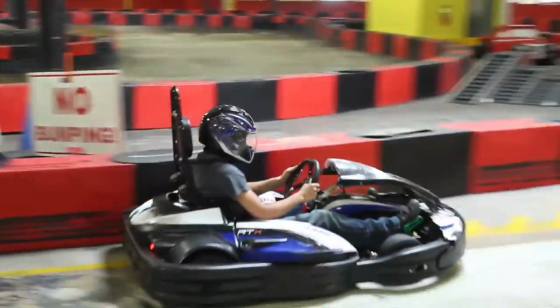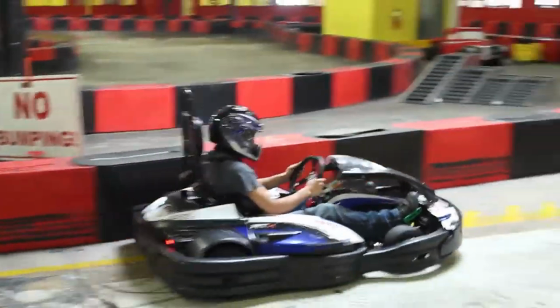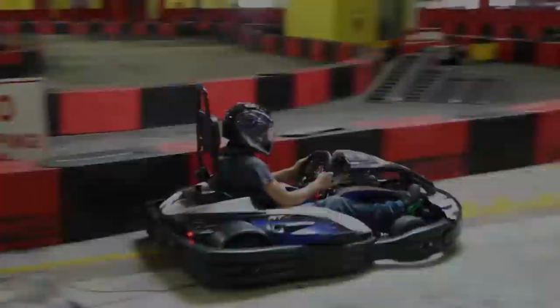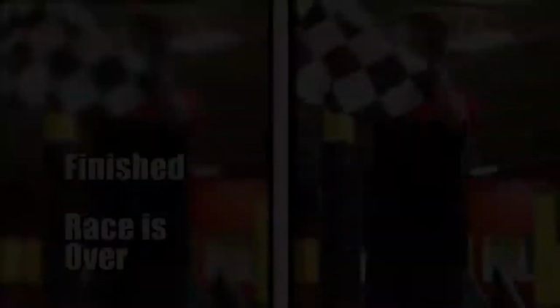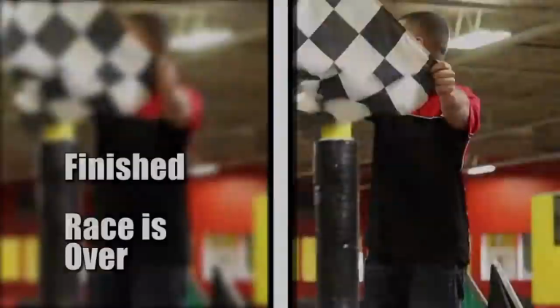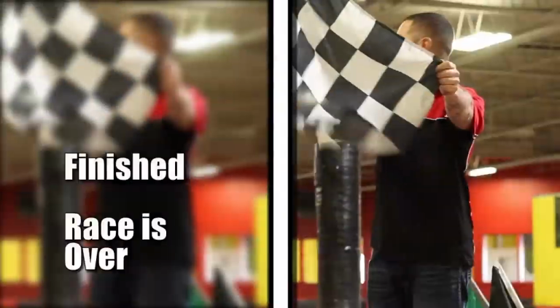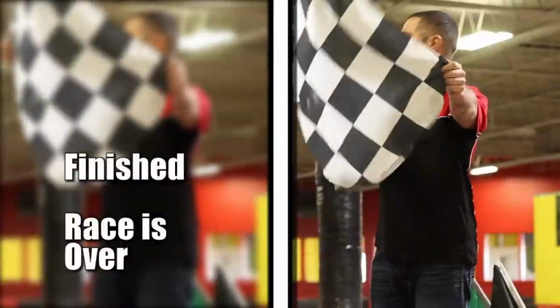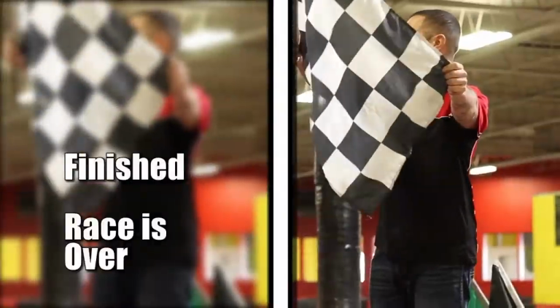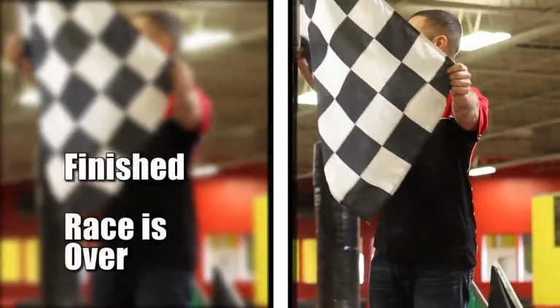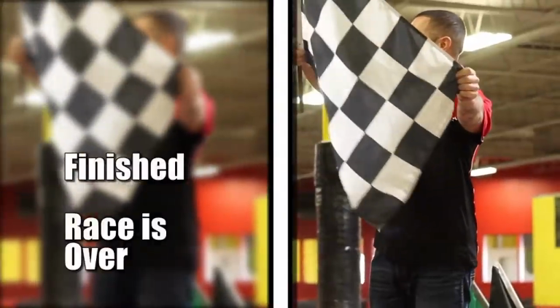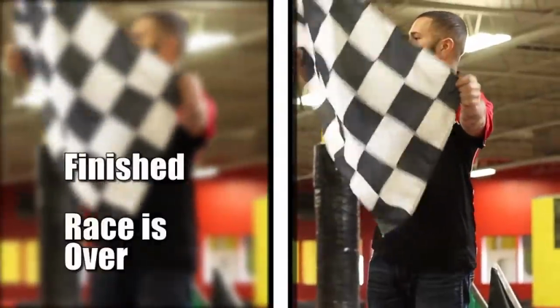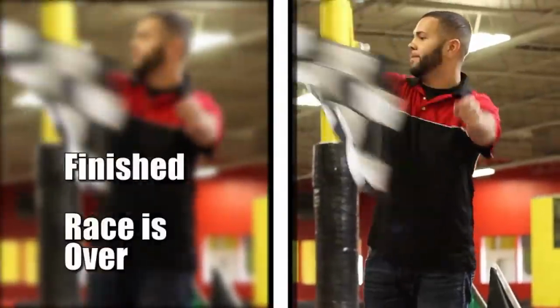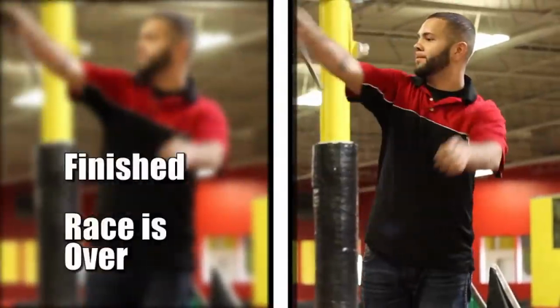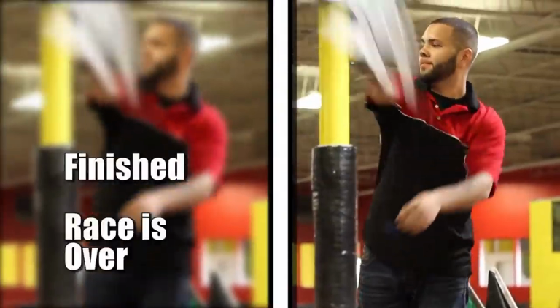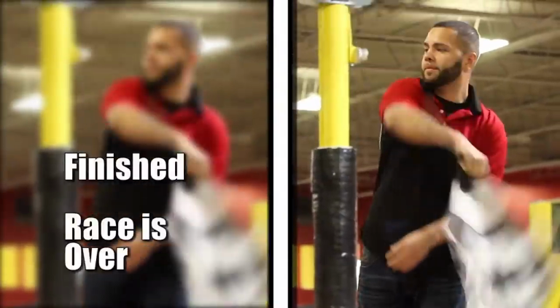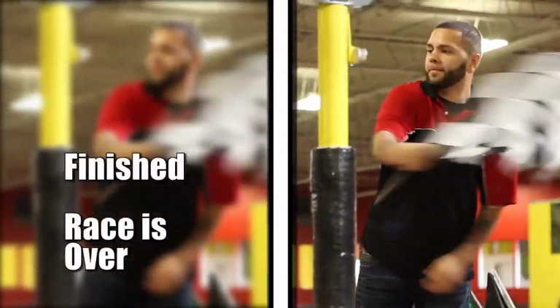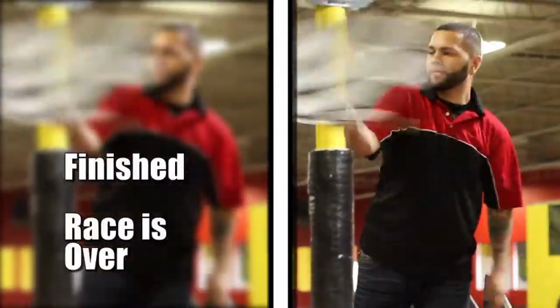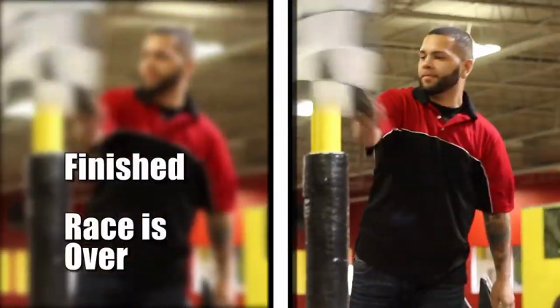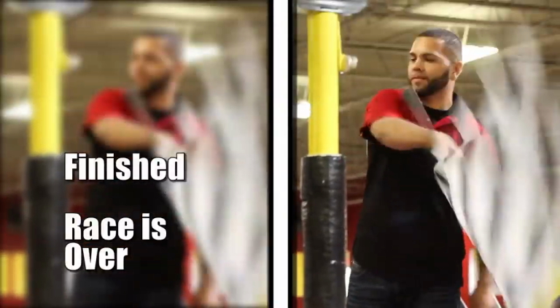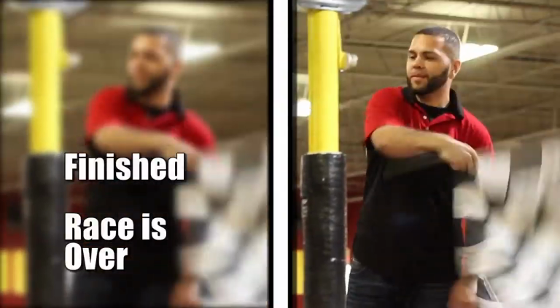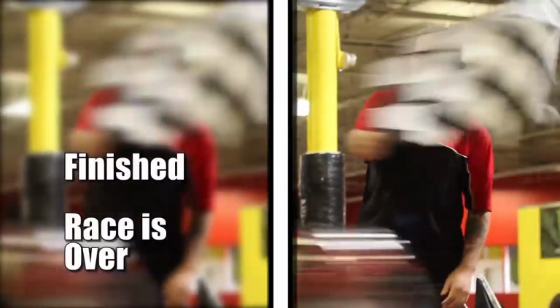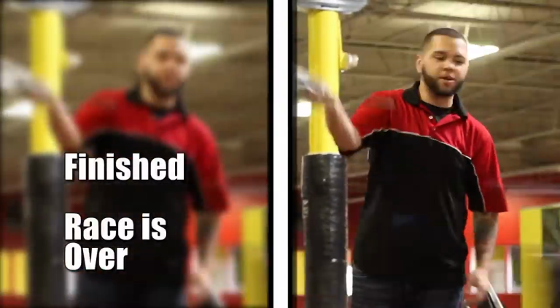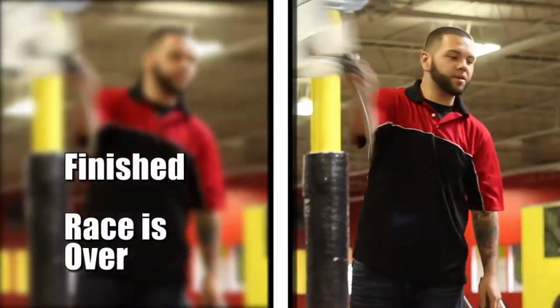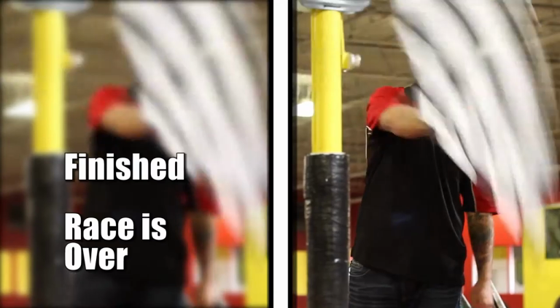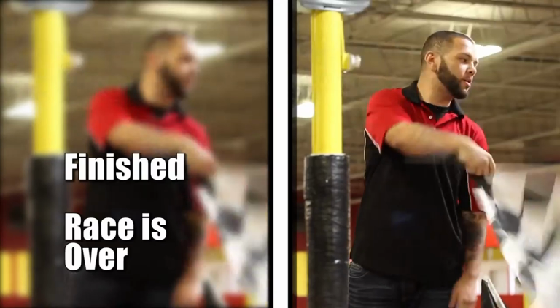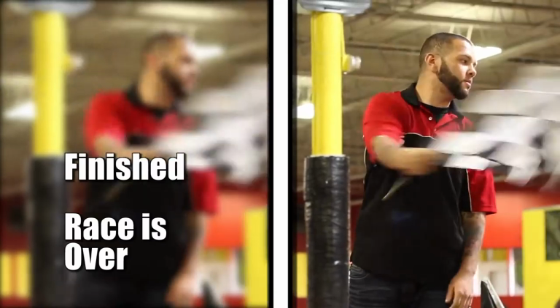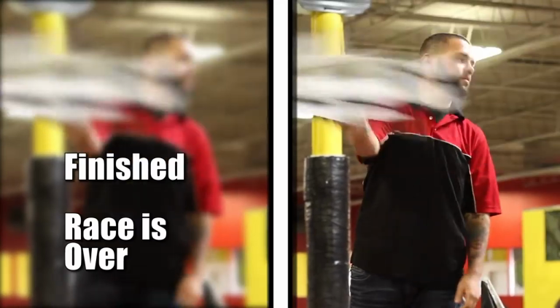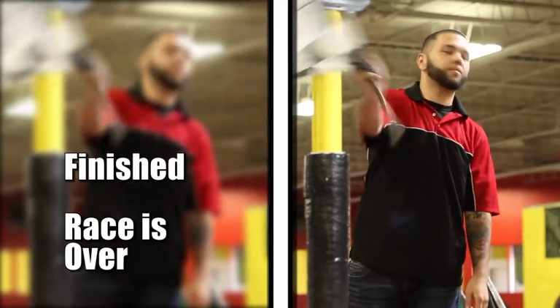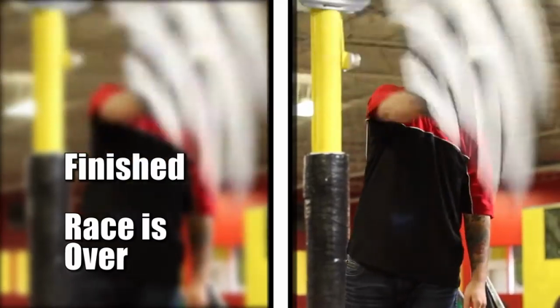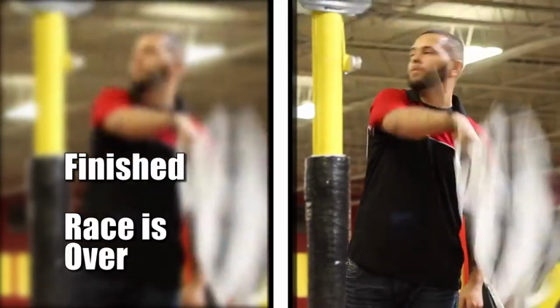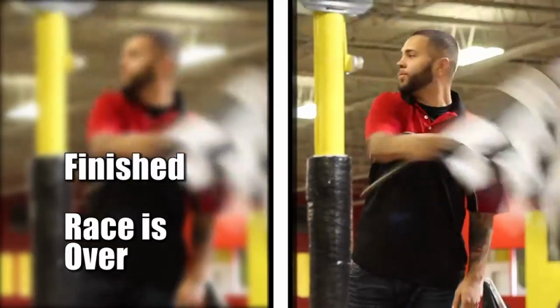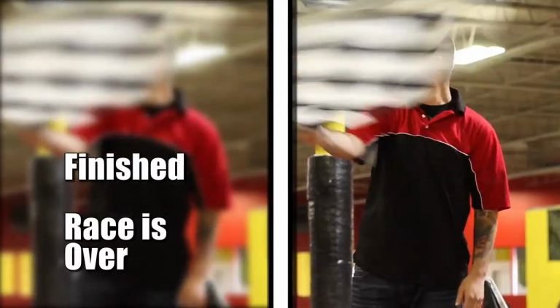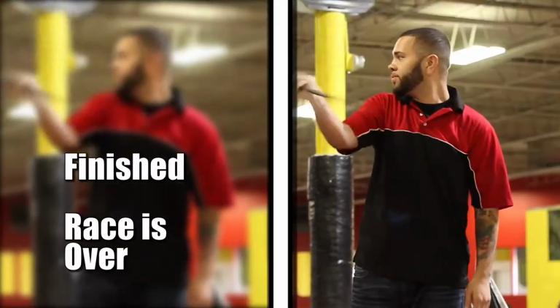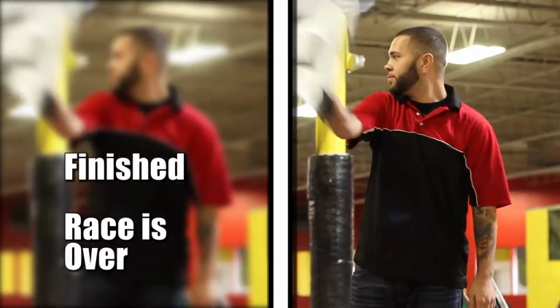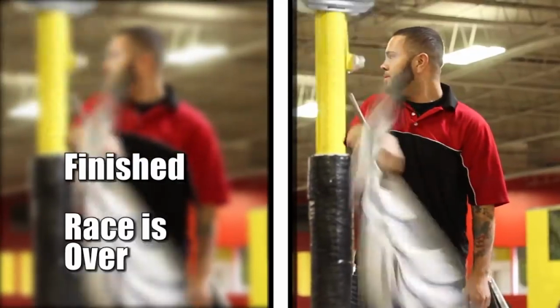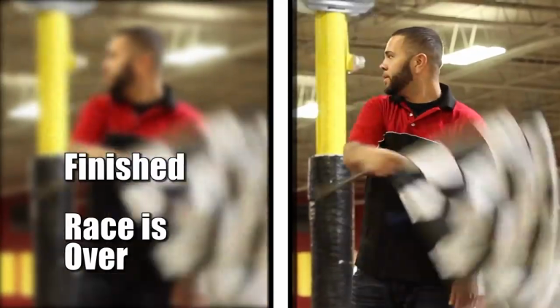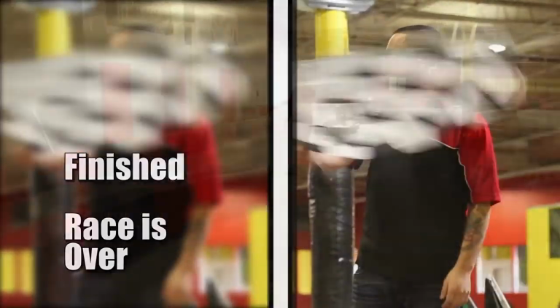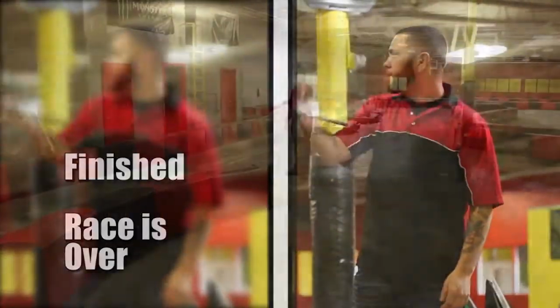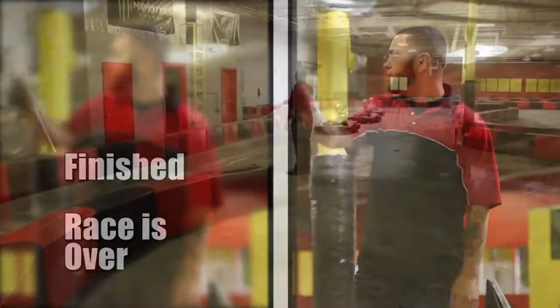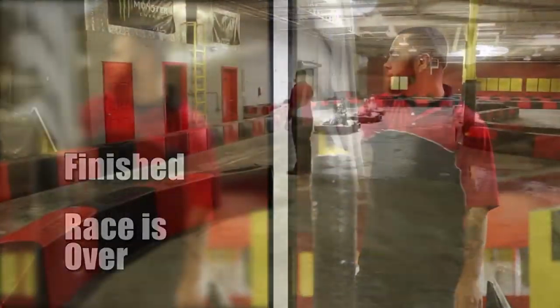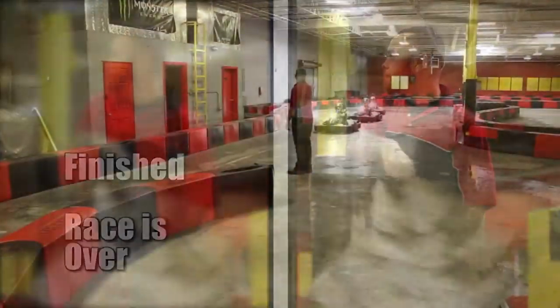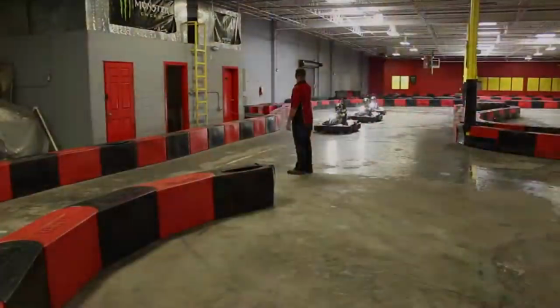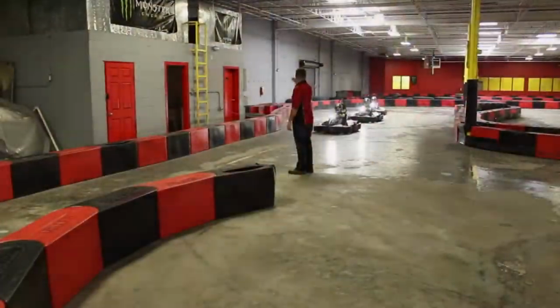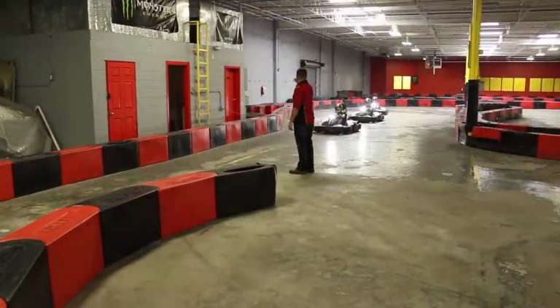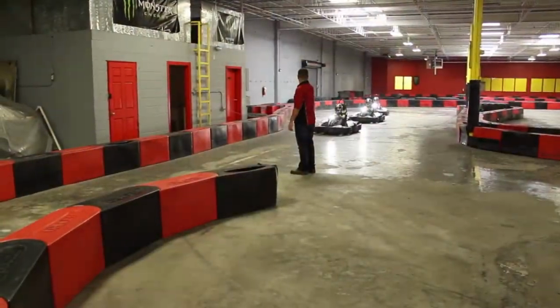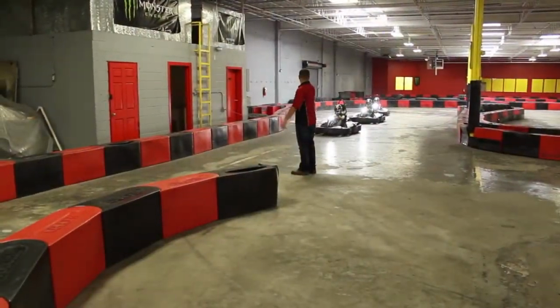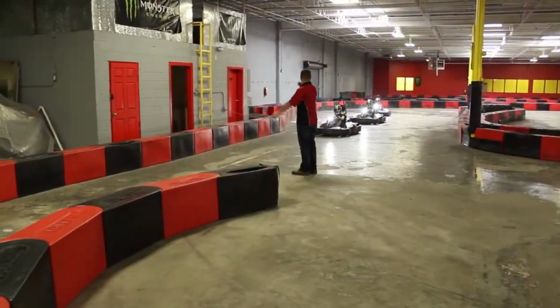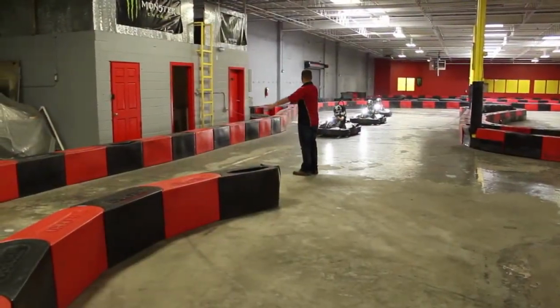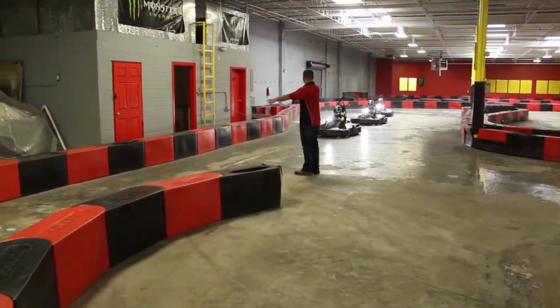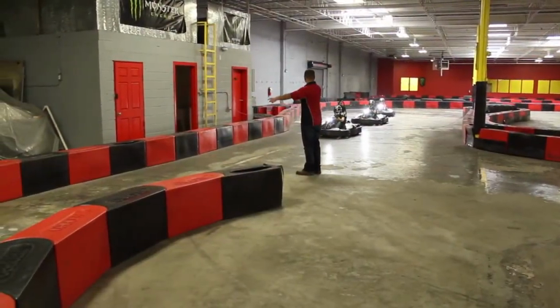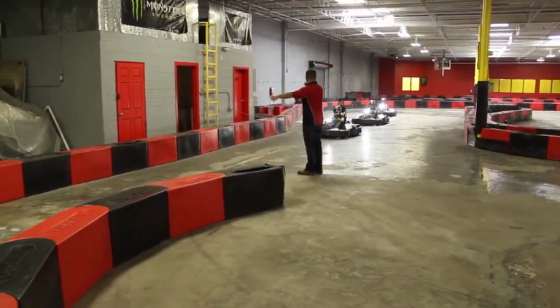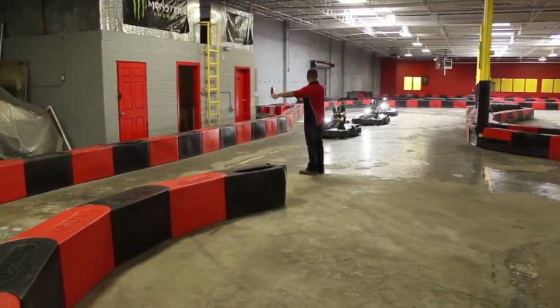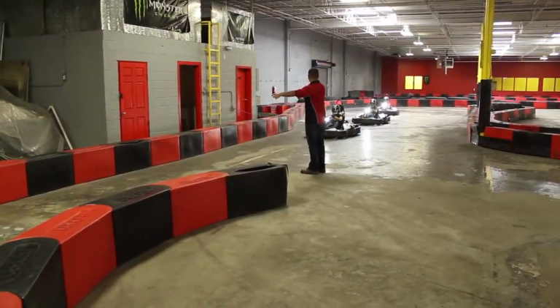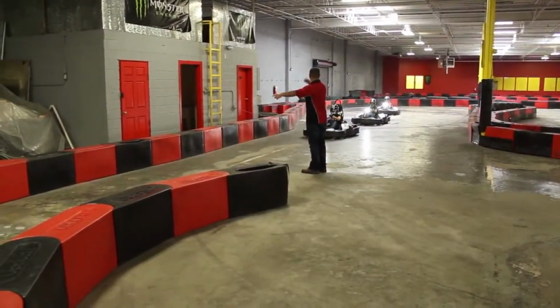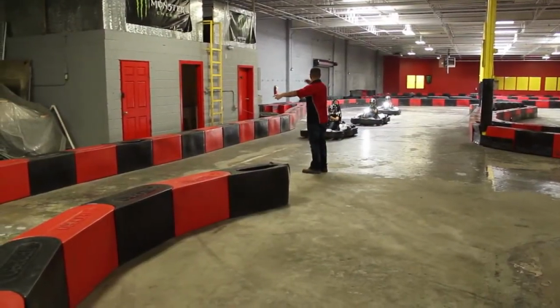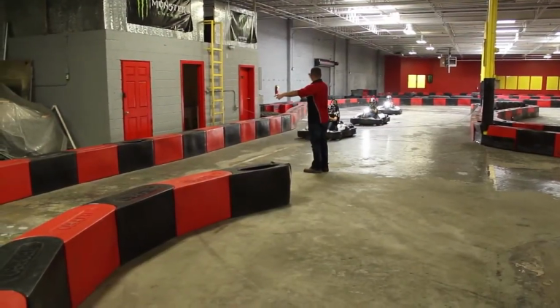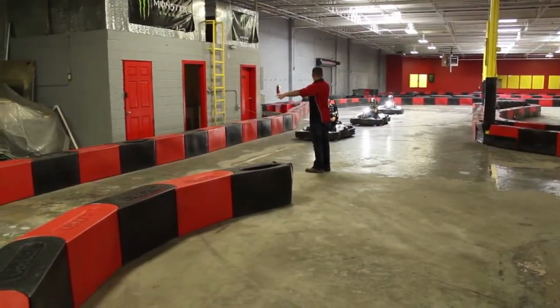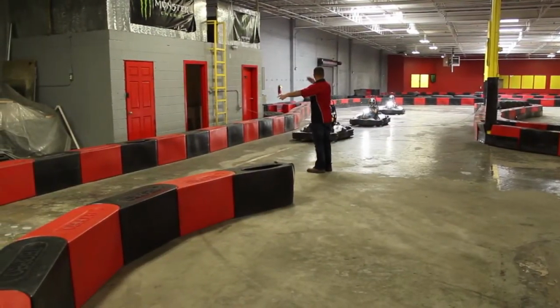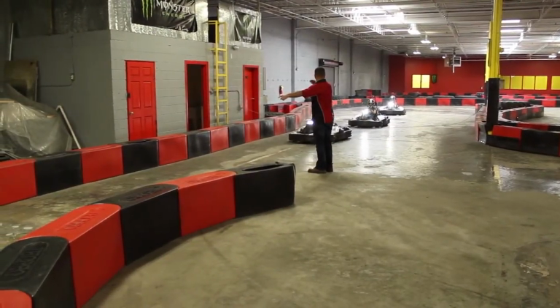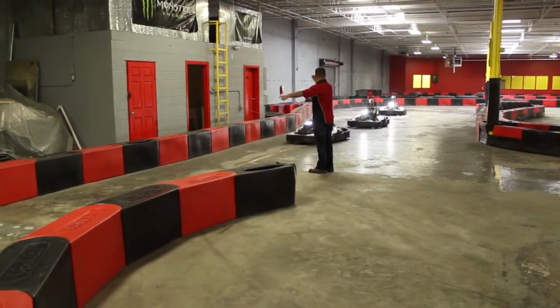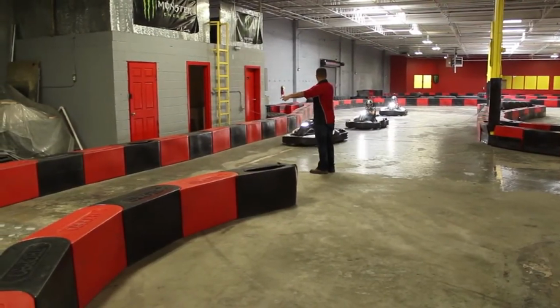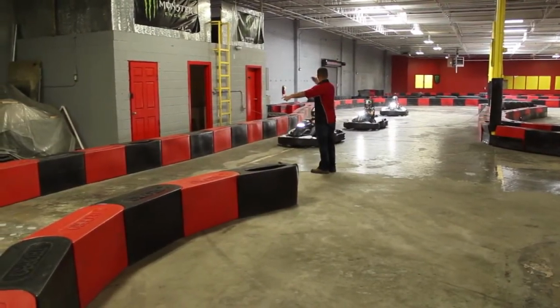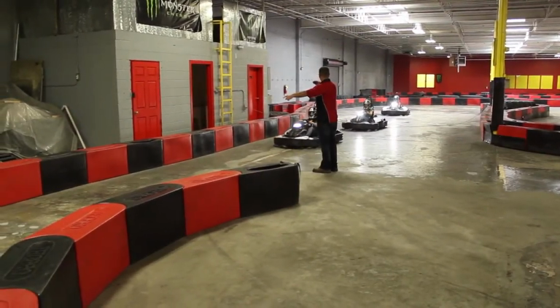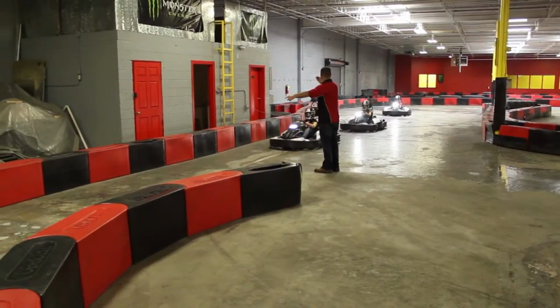The checkered flag signifies the race is complete. When you see the checkered flag, slow down and a pit member will direct you back into the pit area.